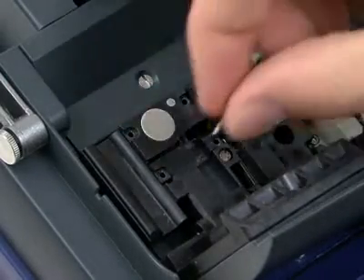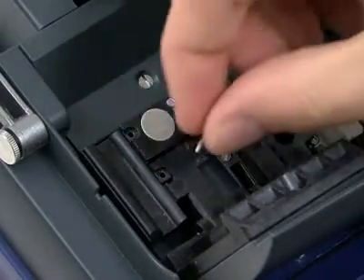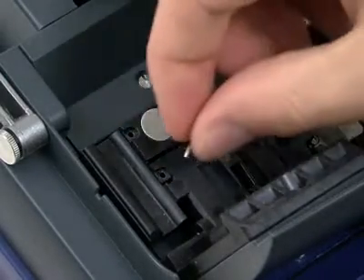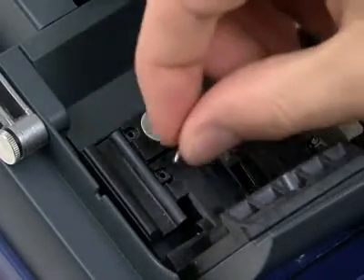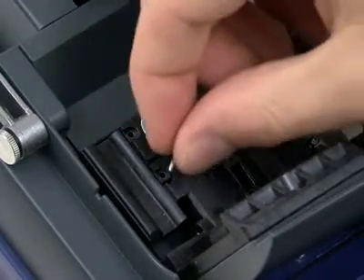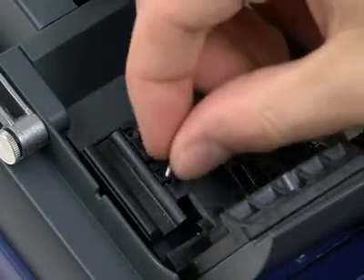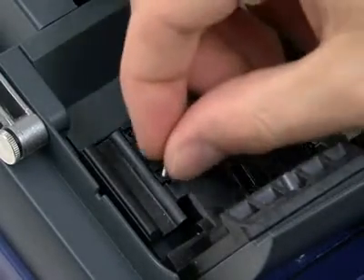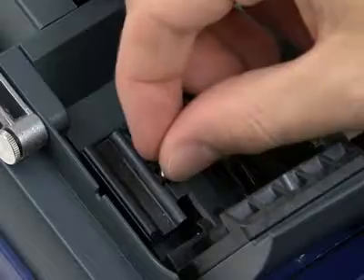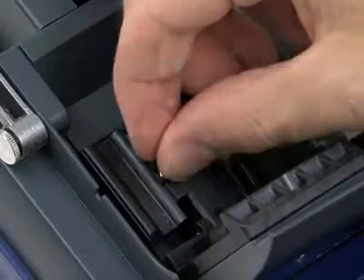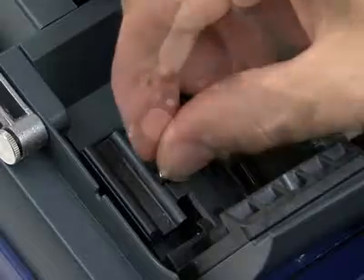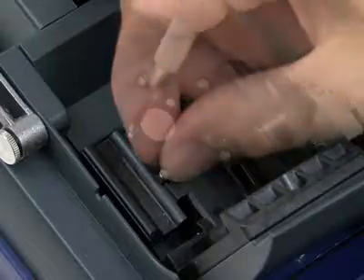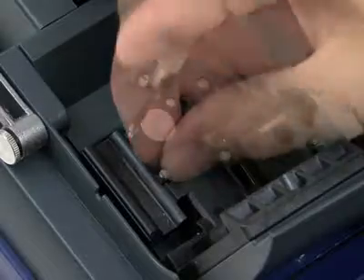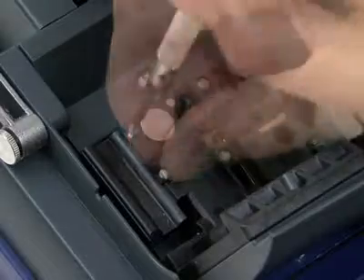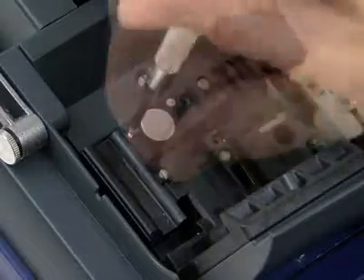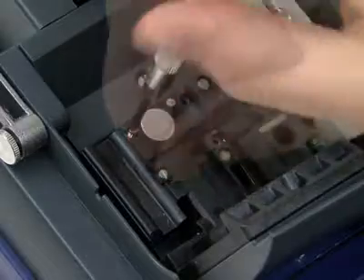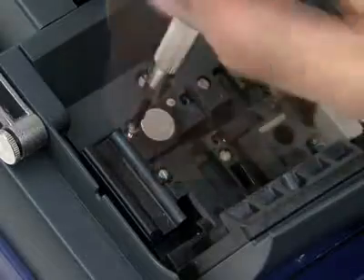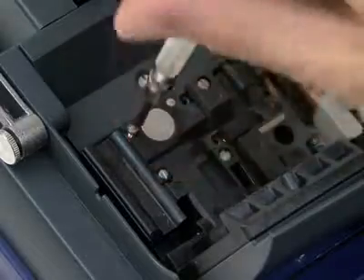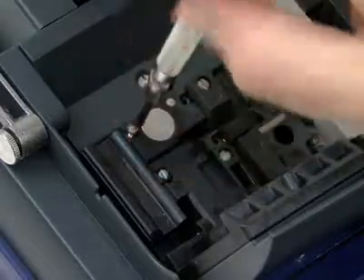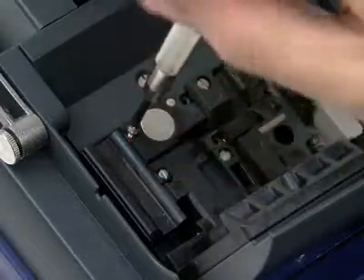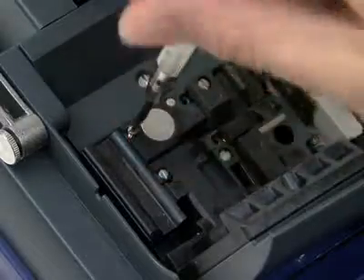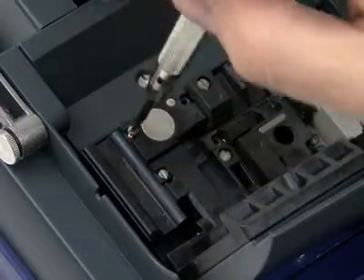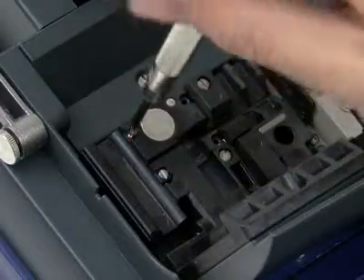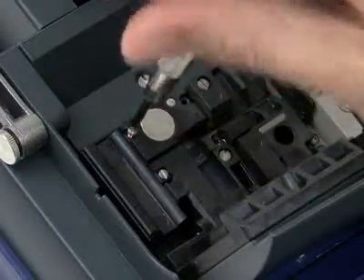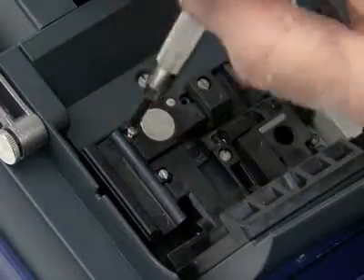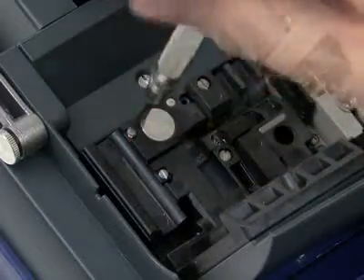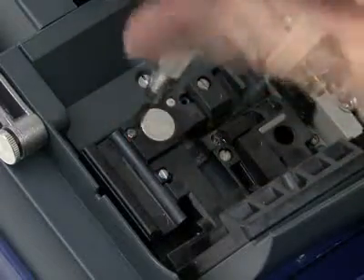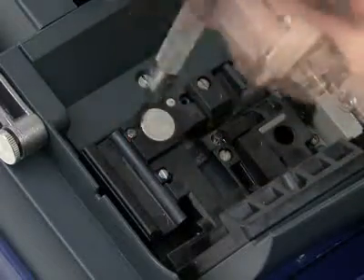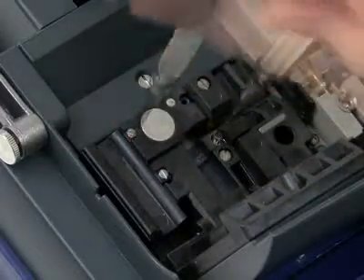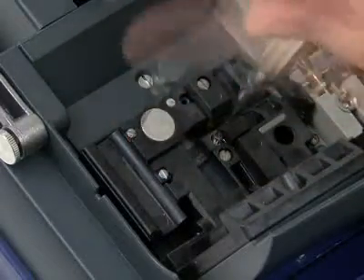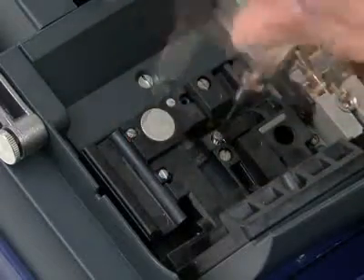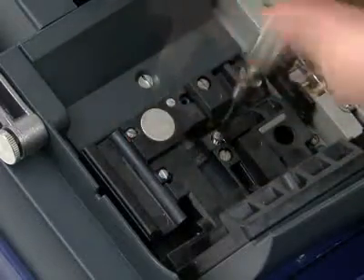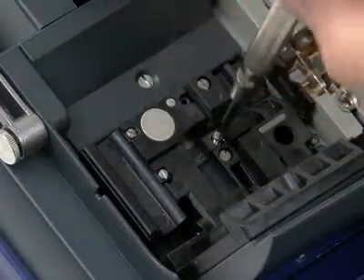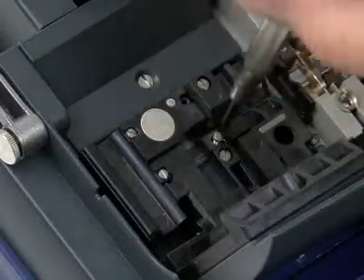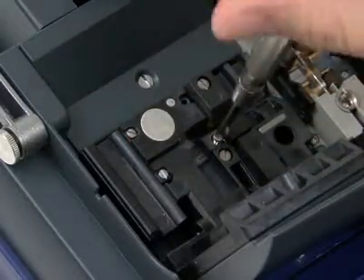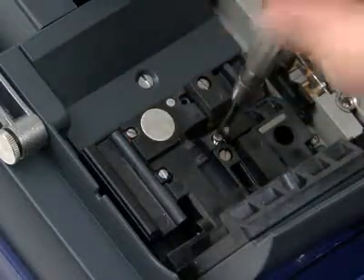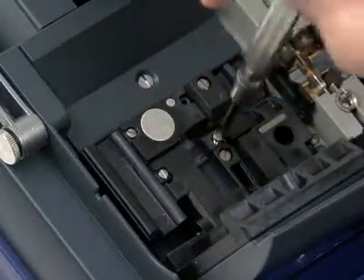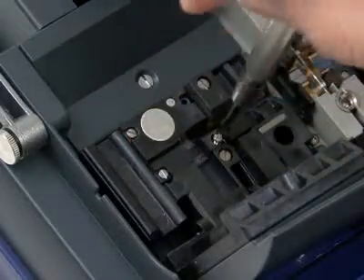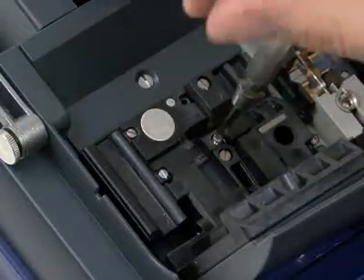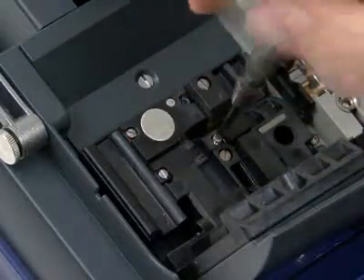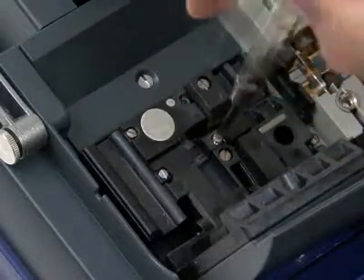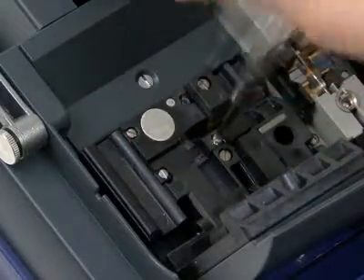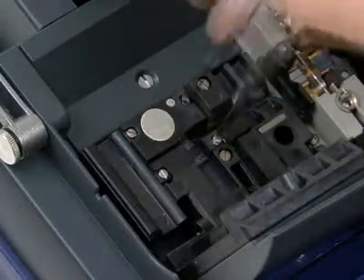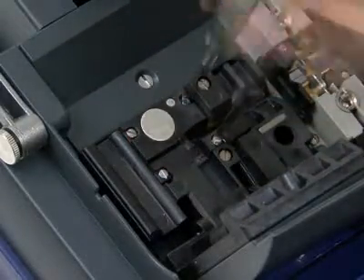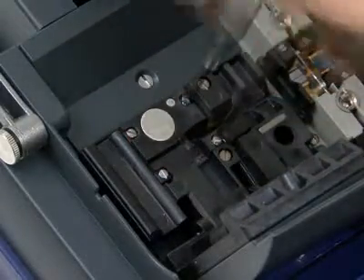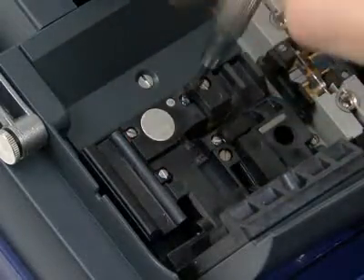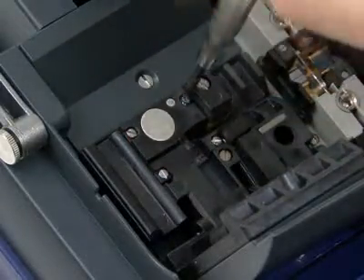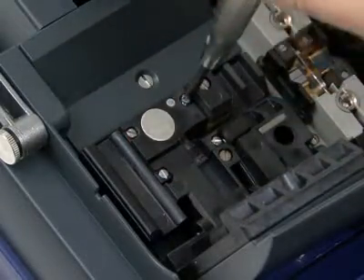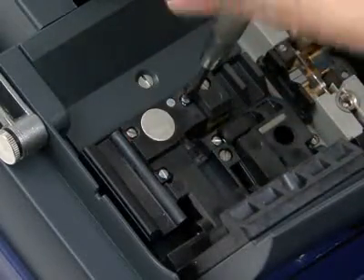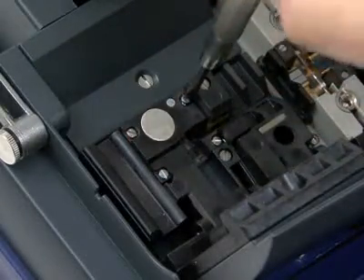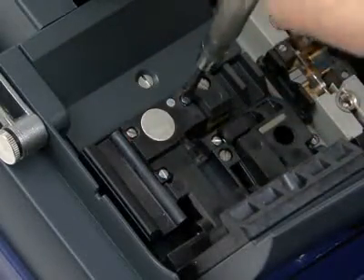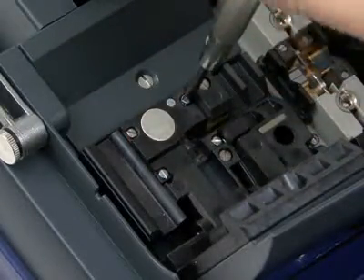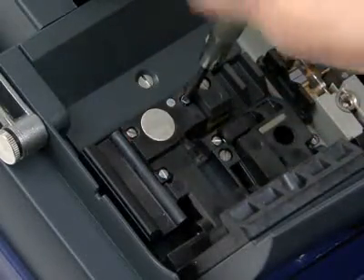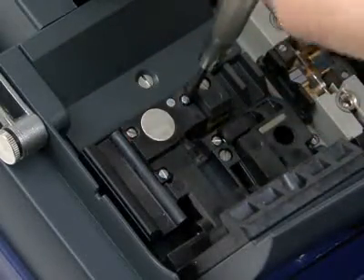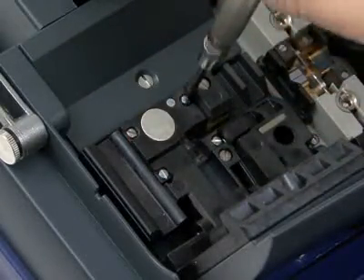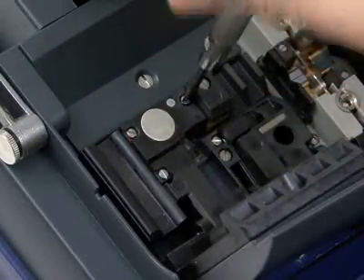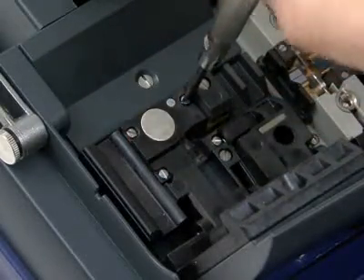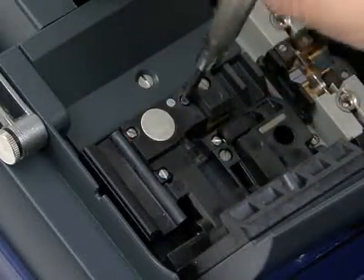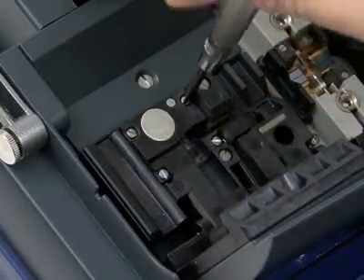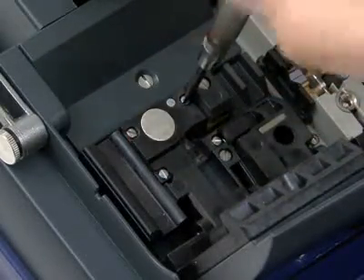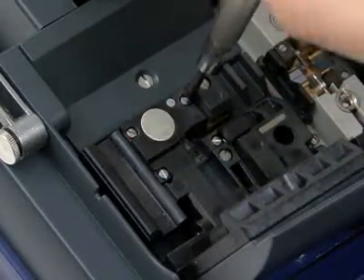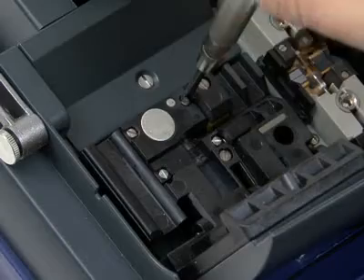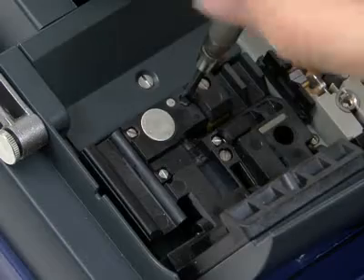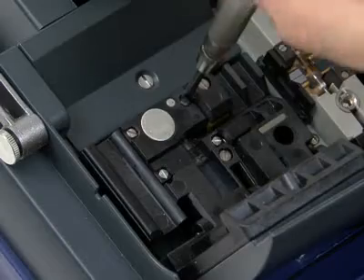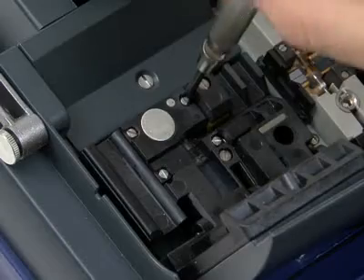Finally, reinstall the four screws. That's all there is to replacing the lid system silicone plates.